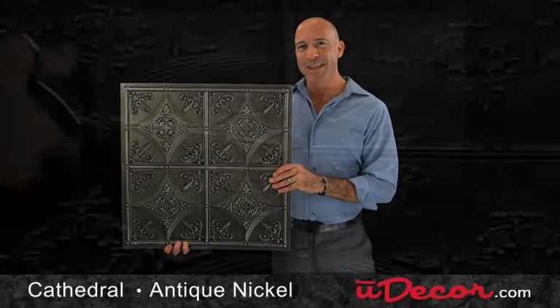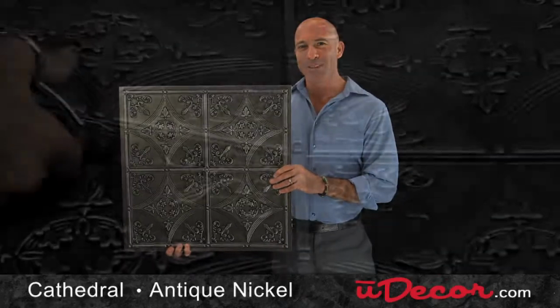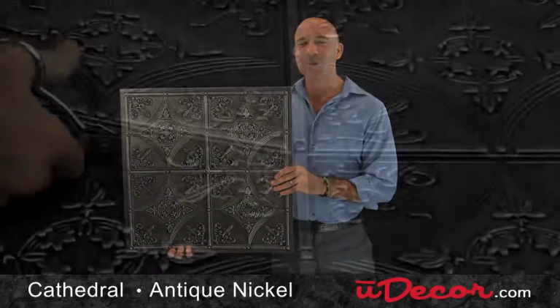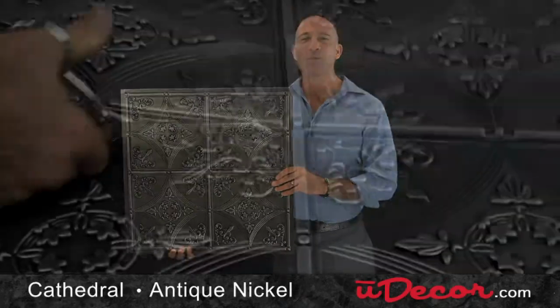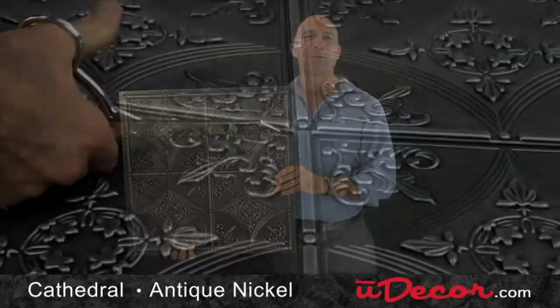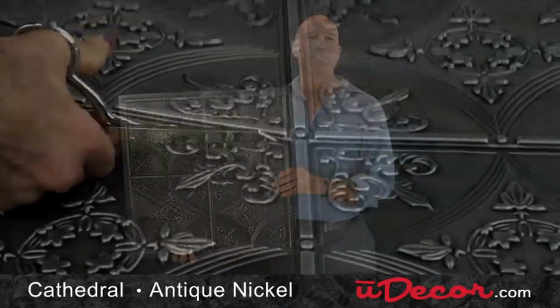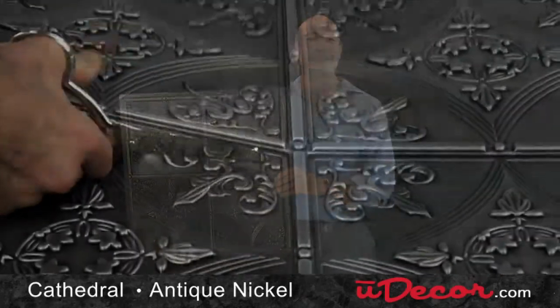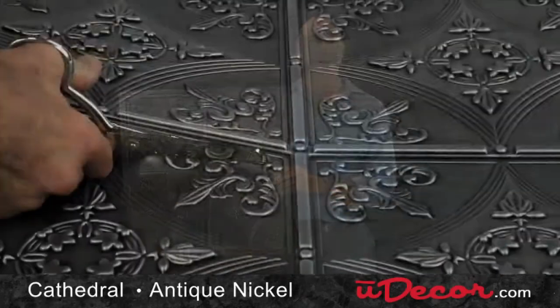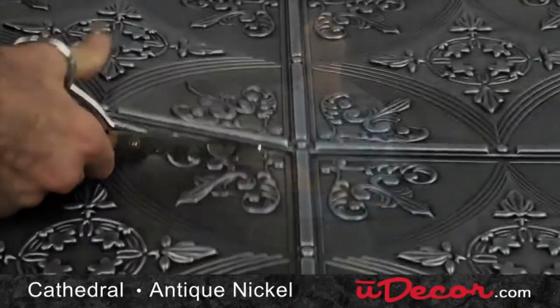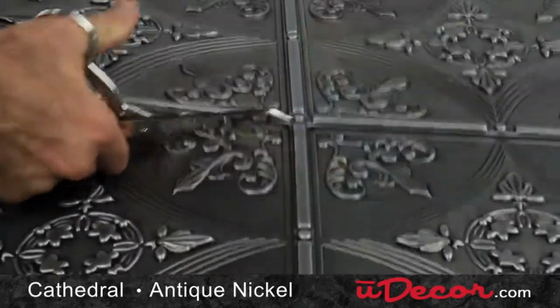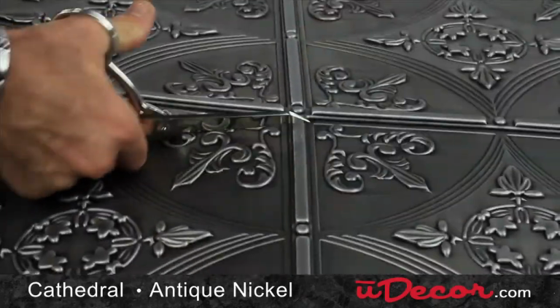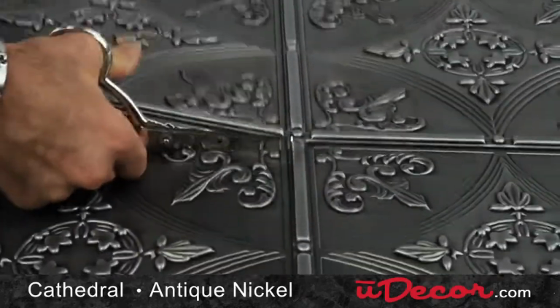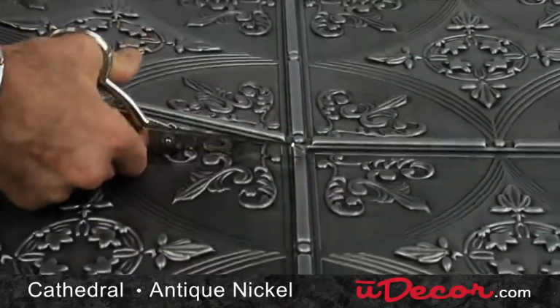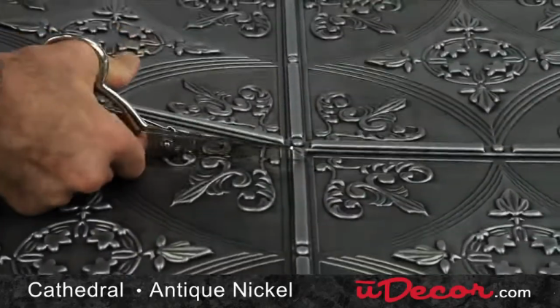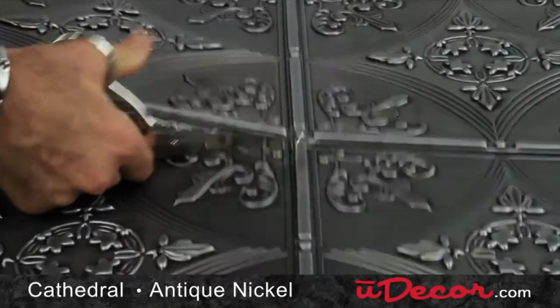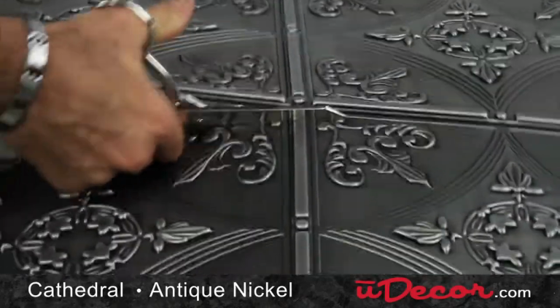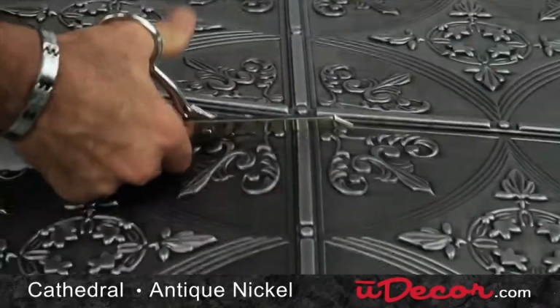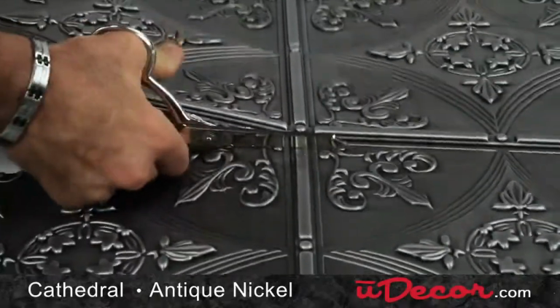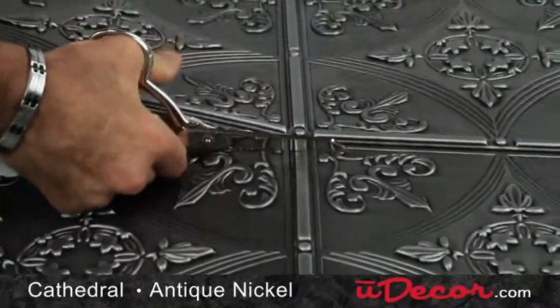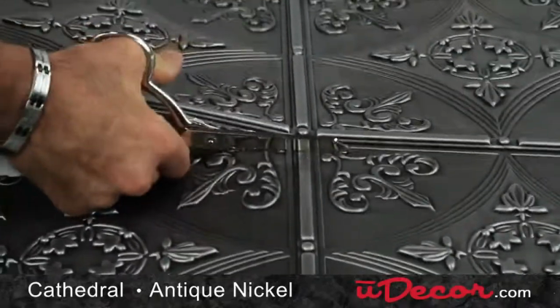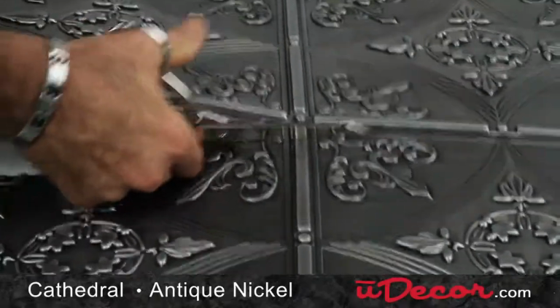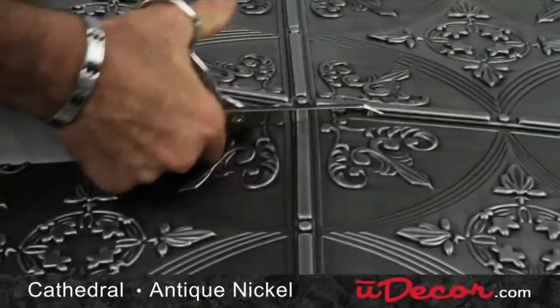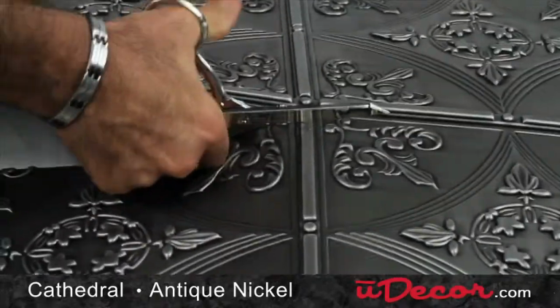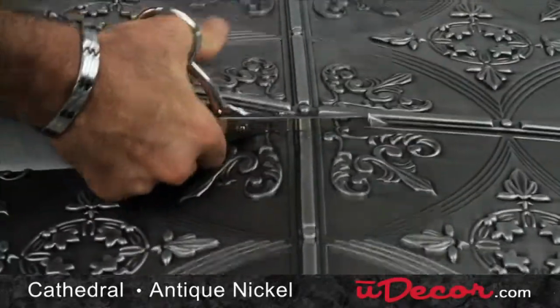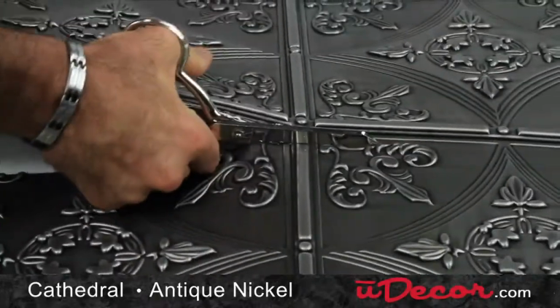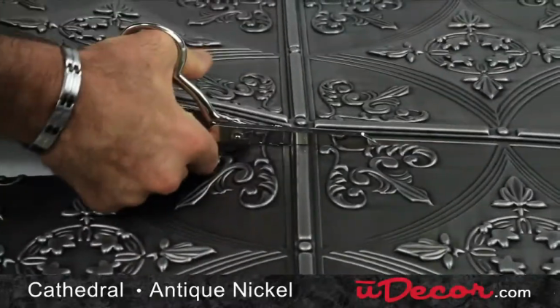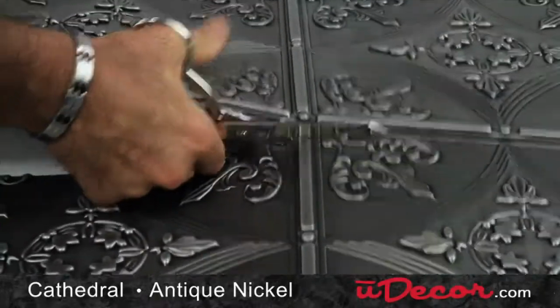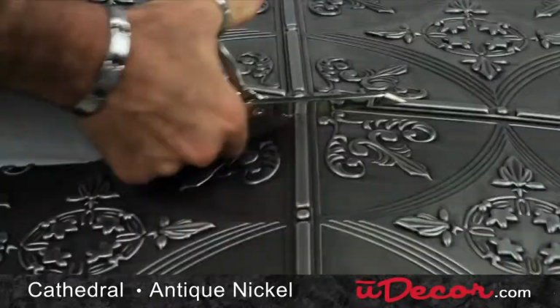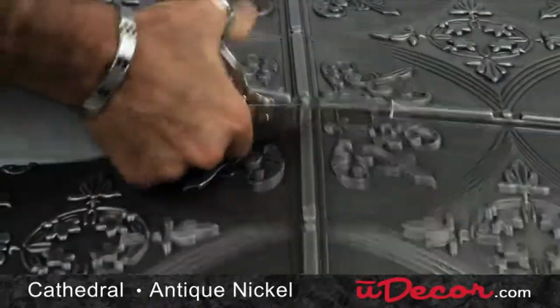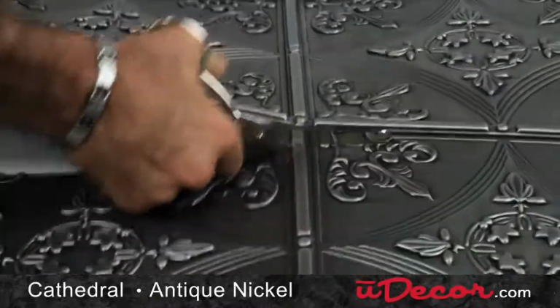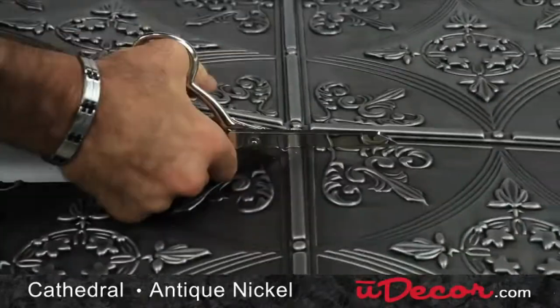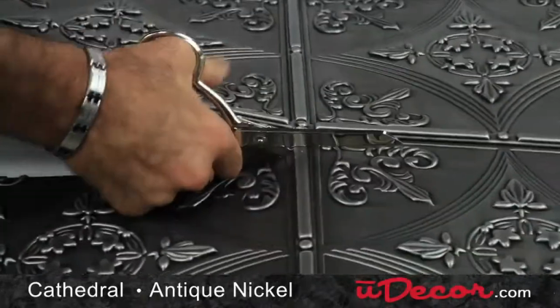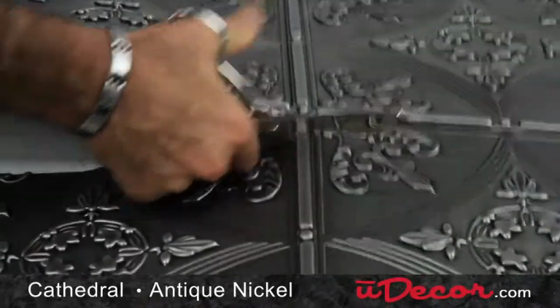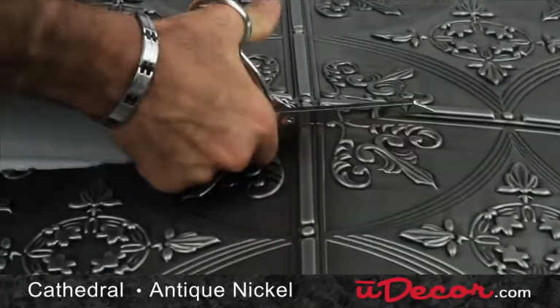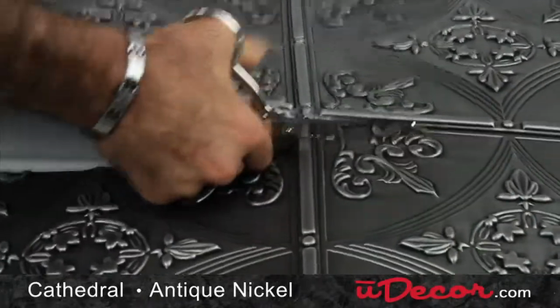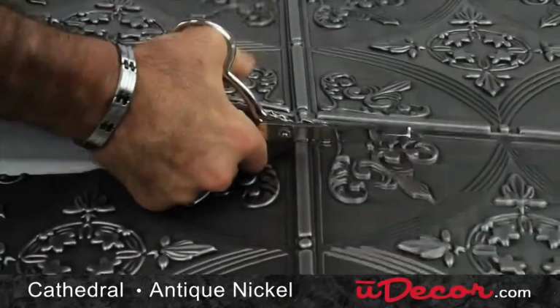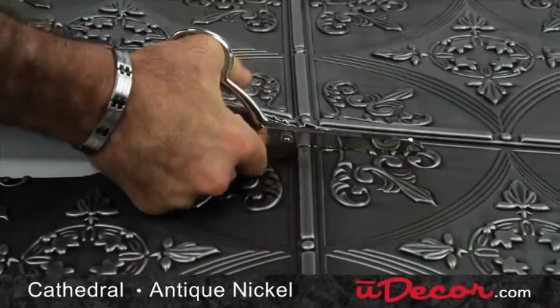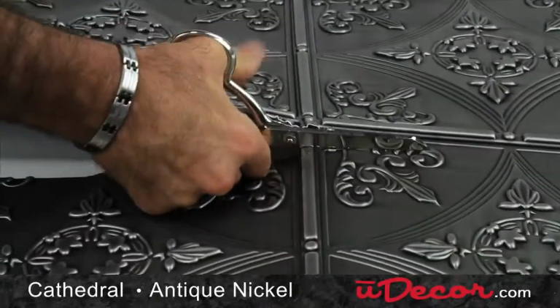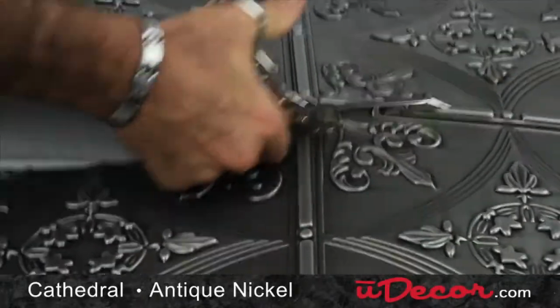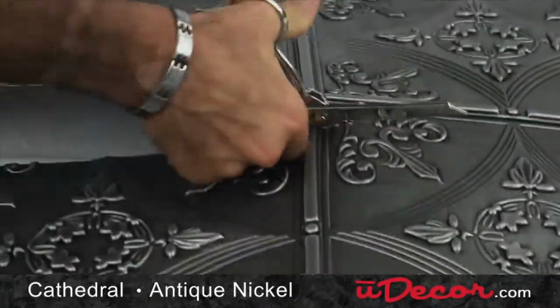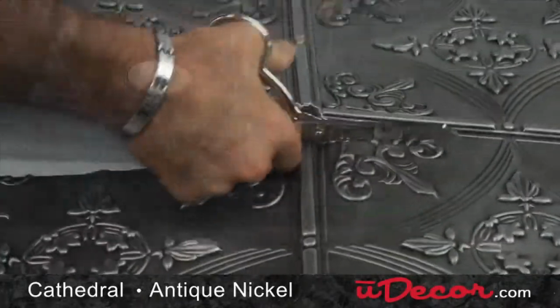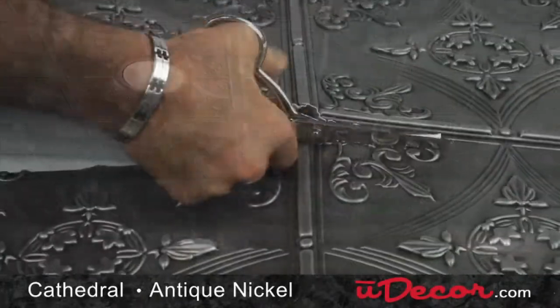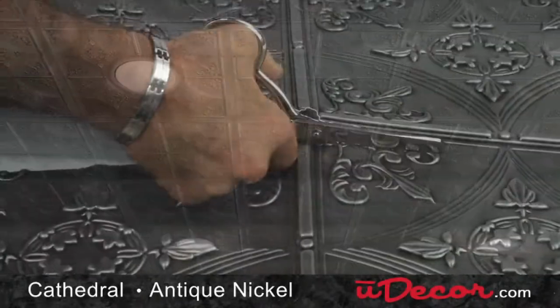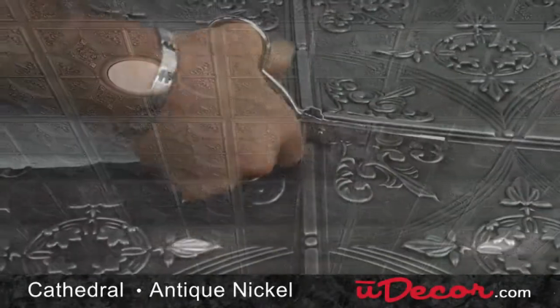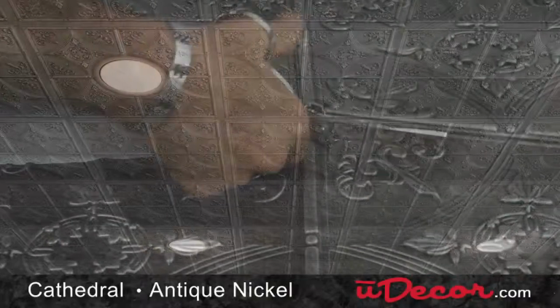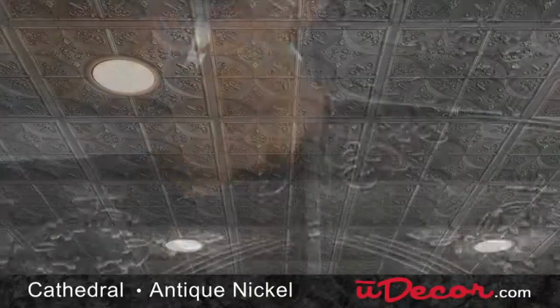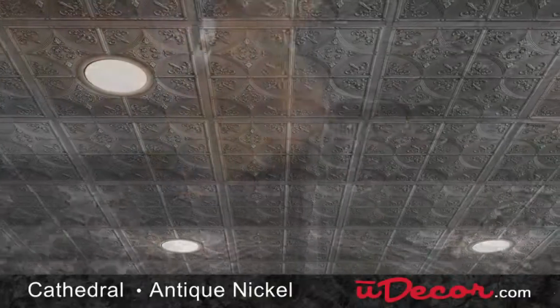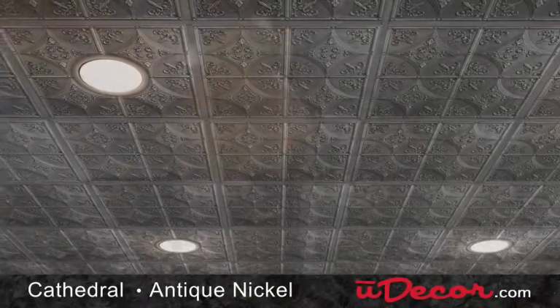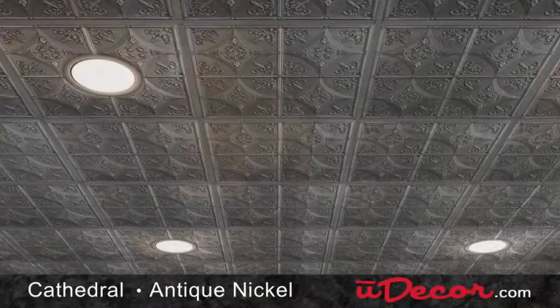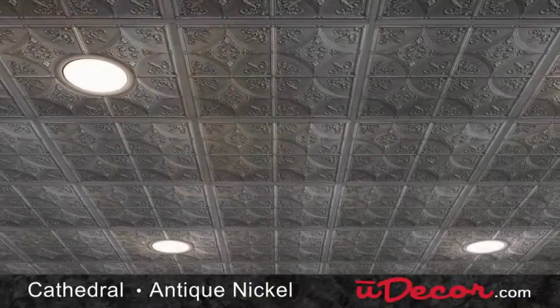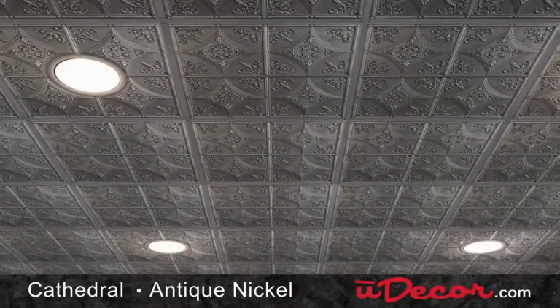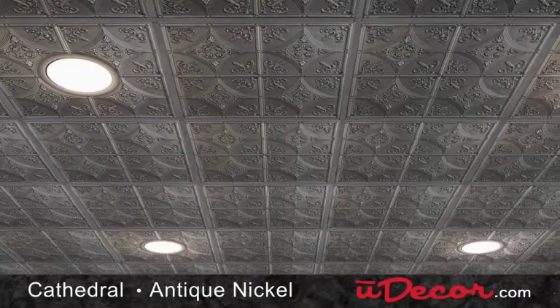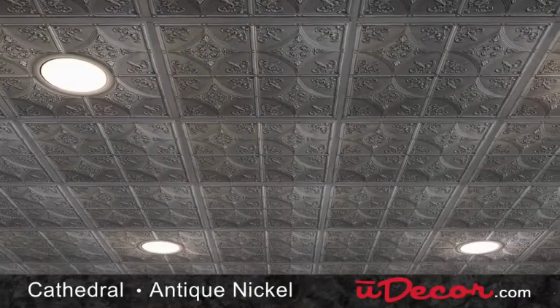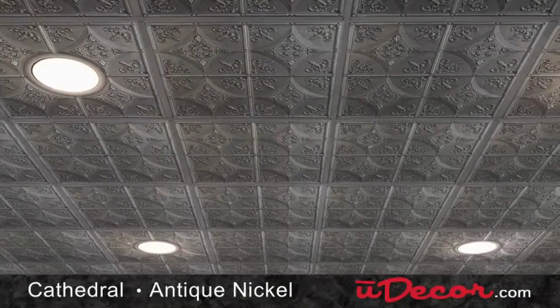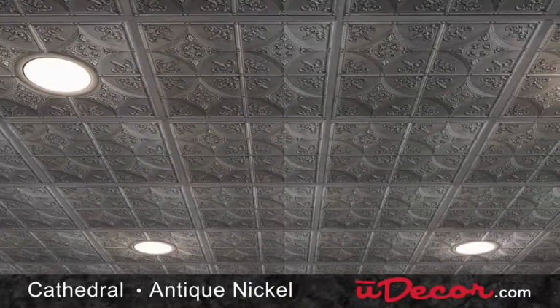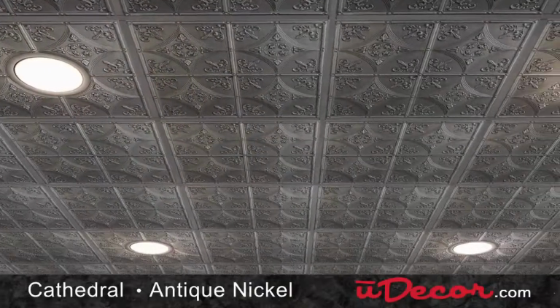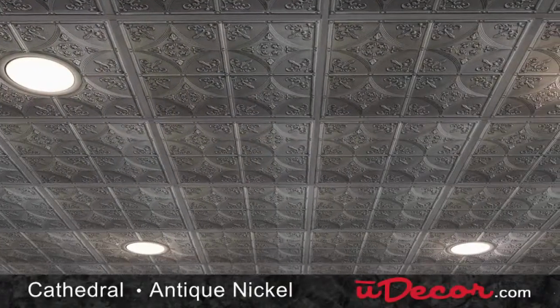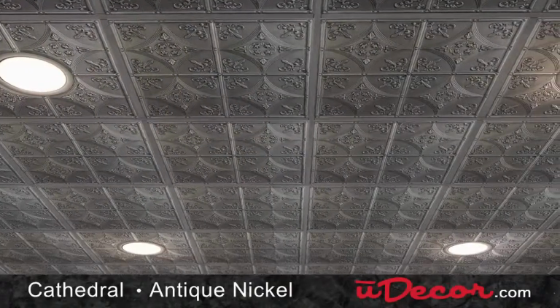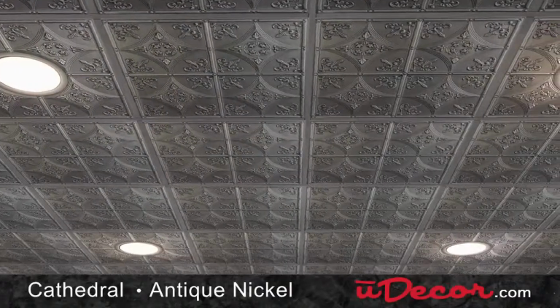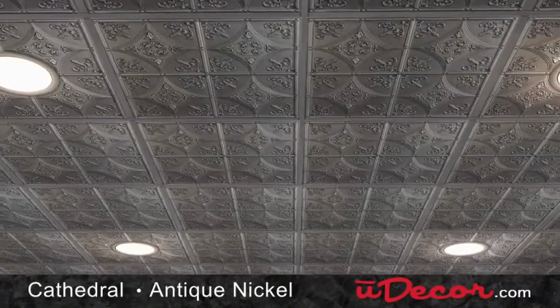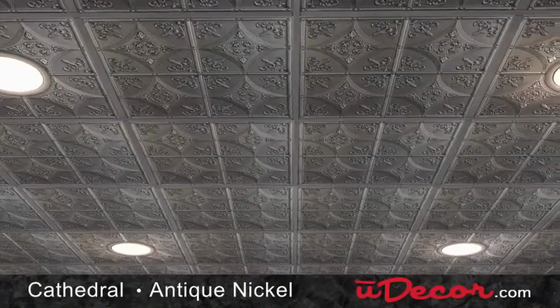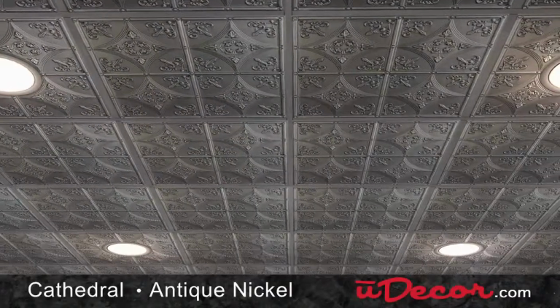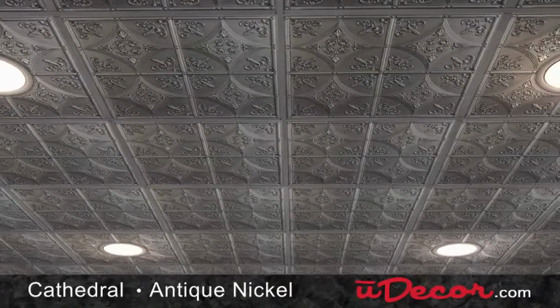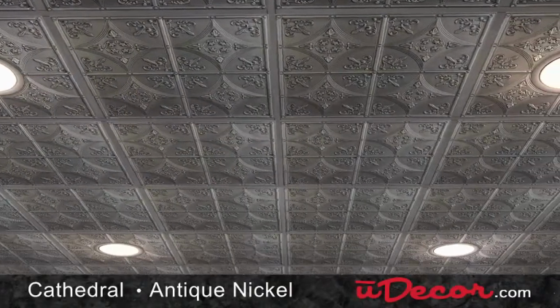It's also easy to cut using nothing more than a pair of scissors to help you work around can lights, sprinklers, and for sizing your perimeter tiles.